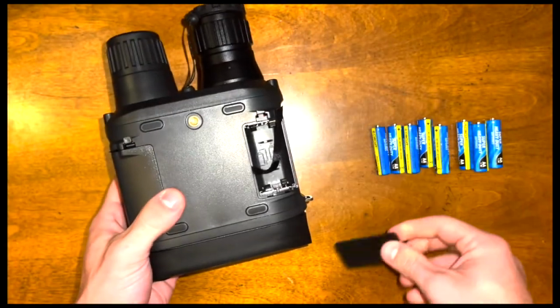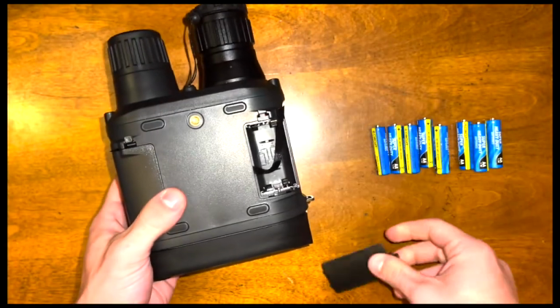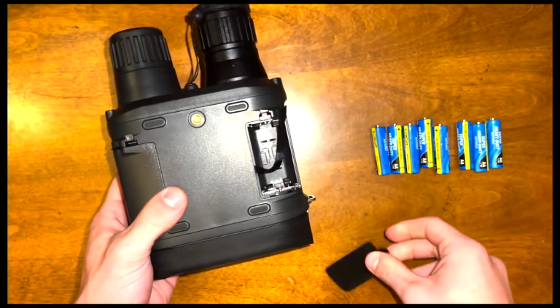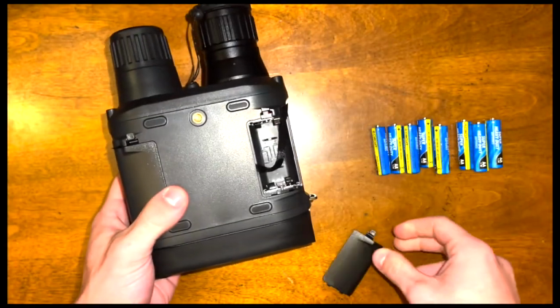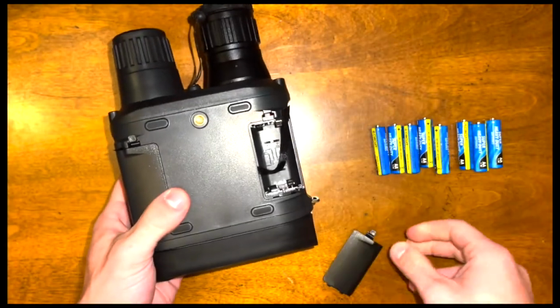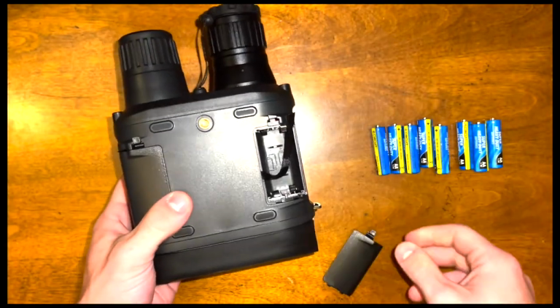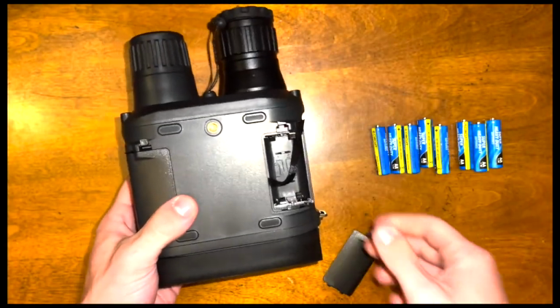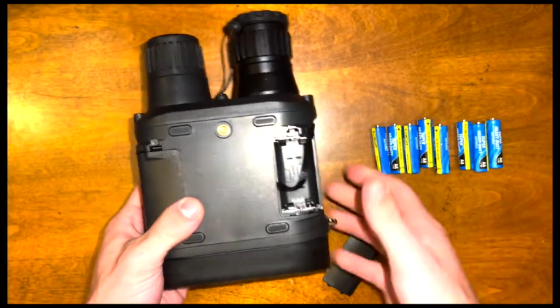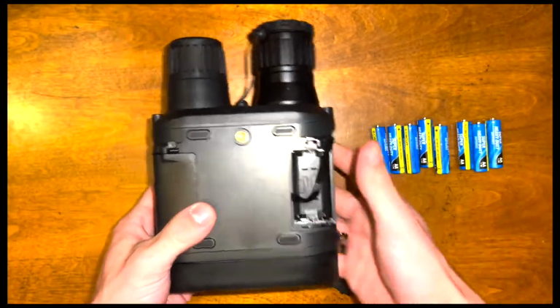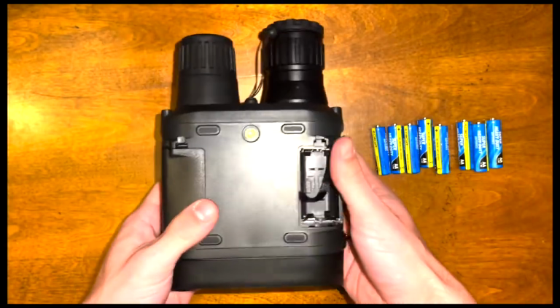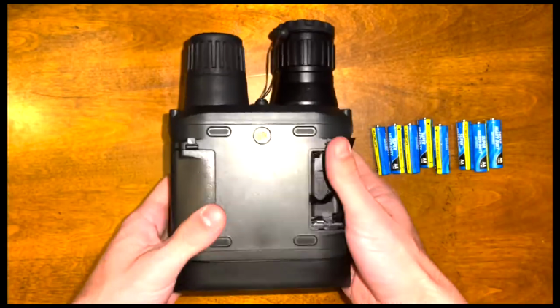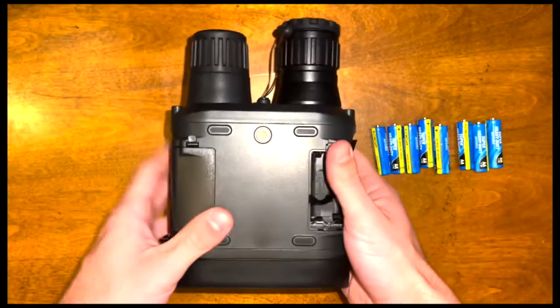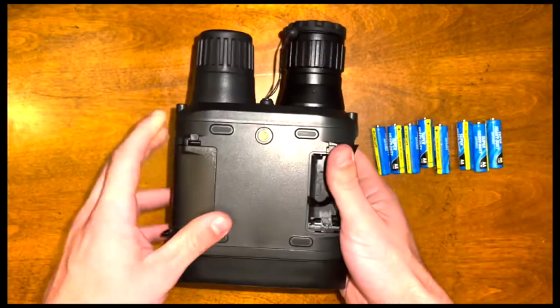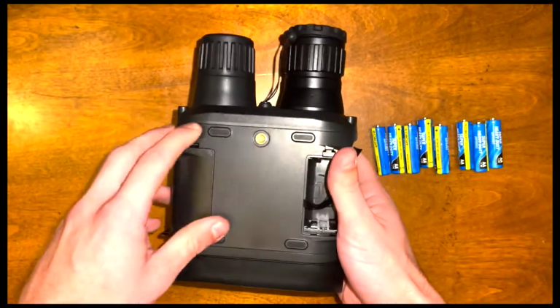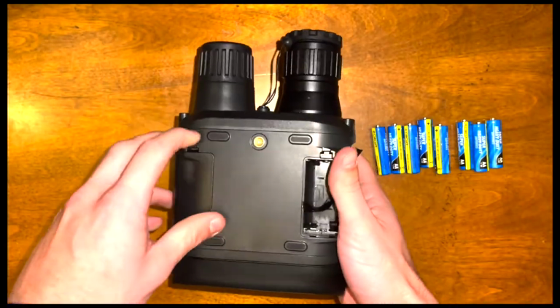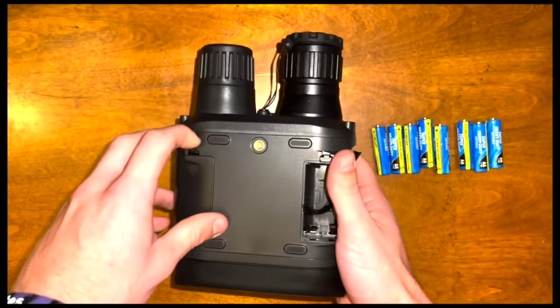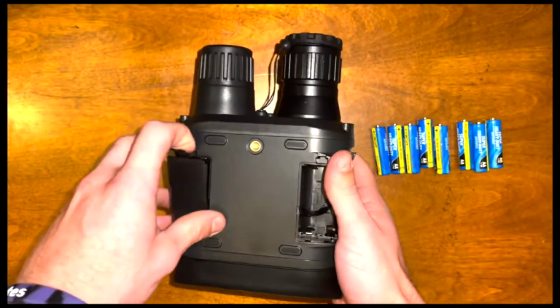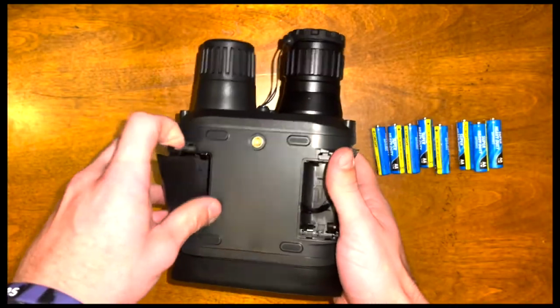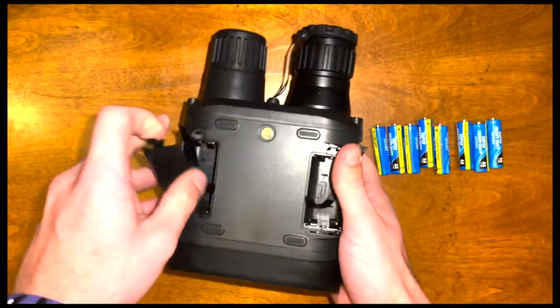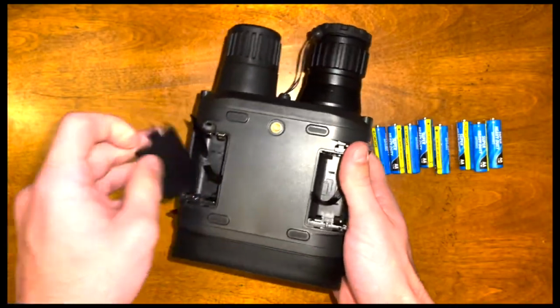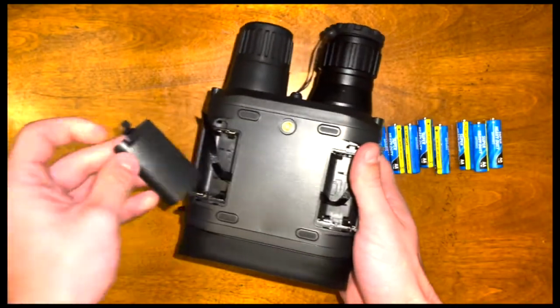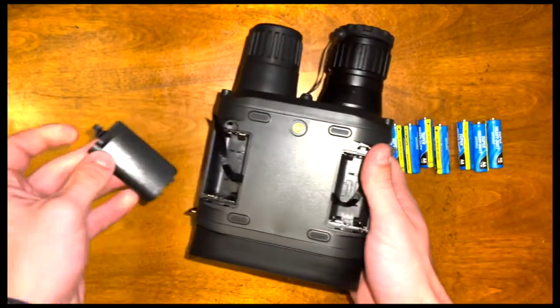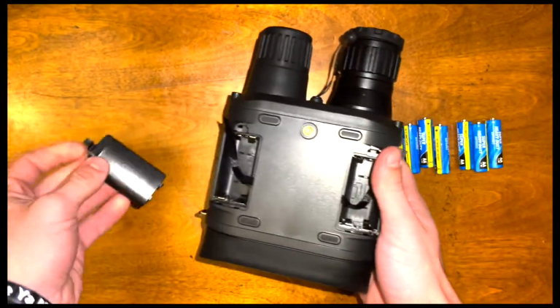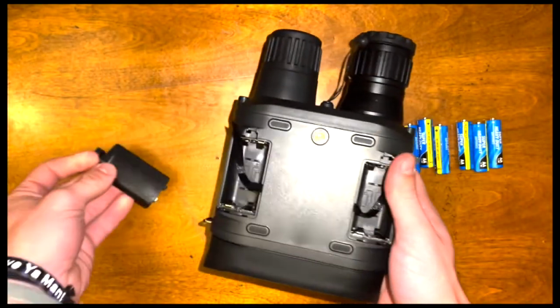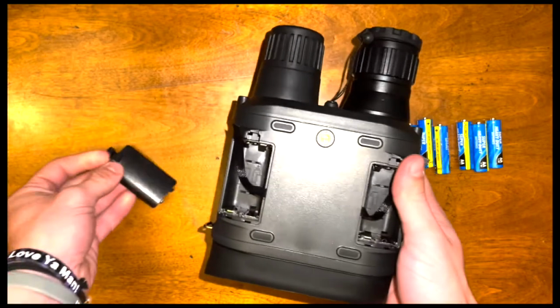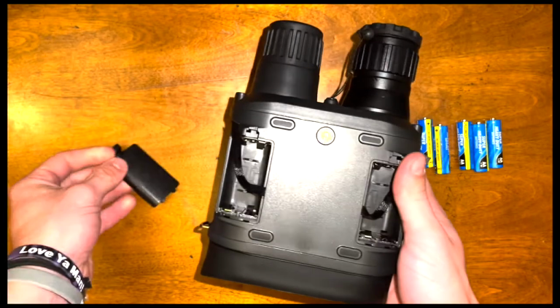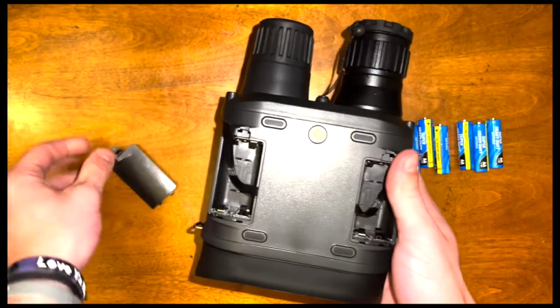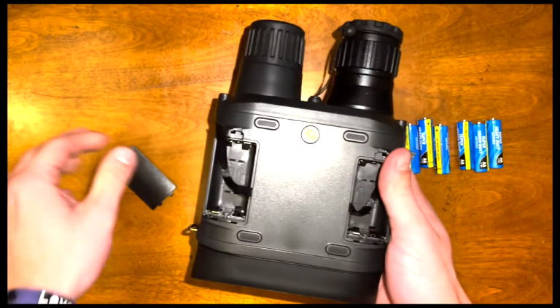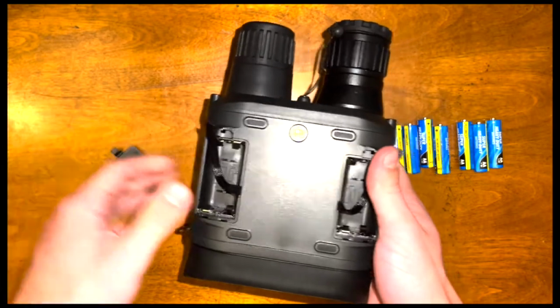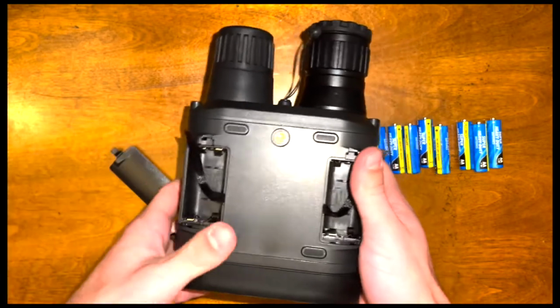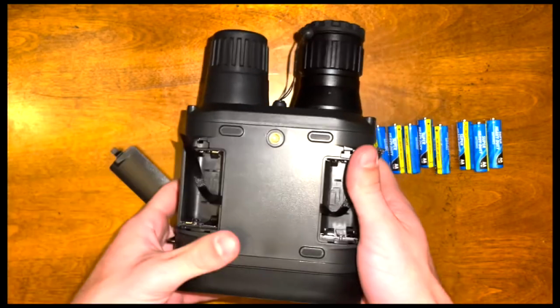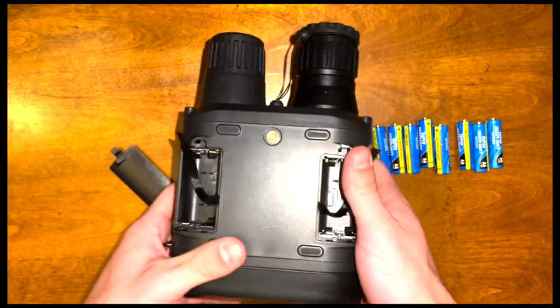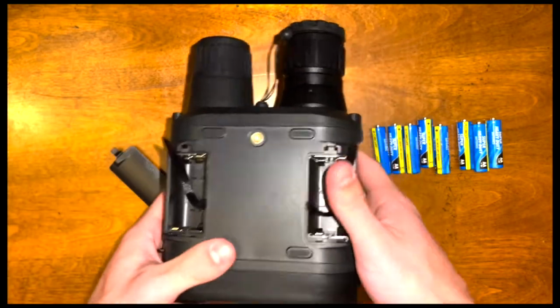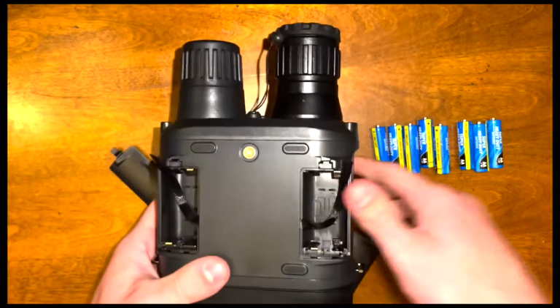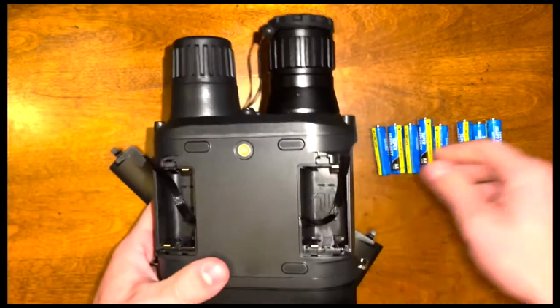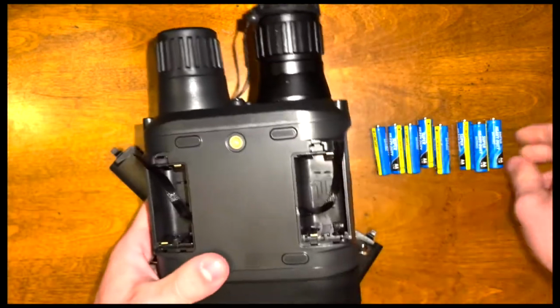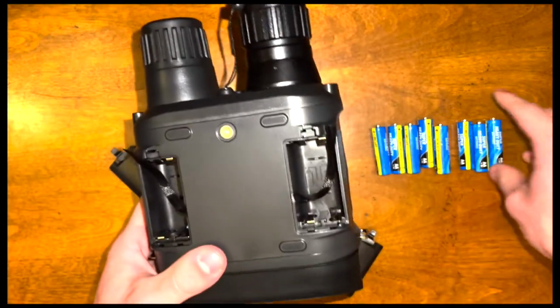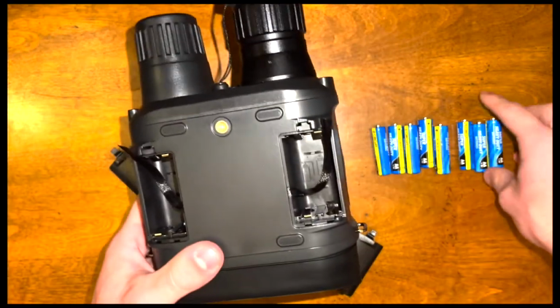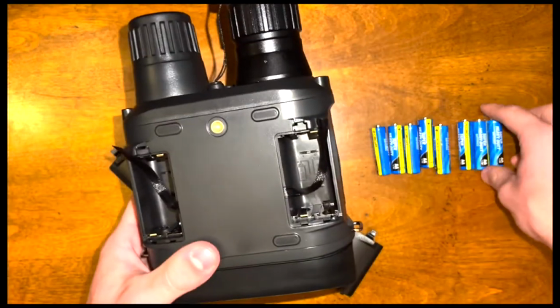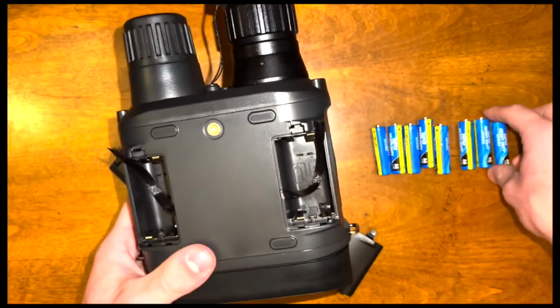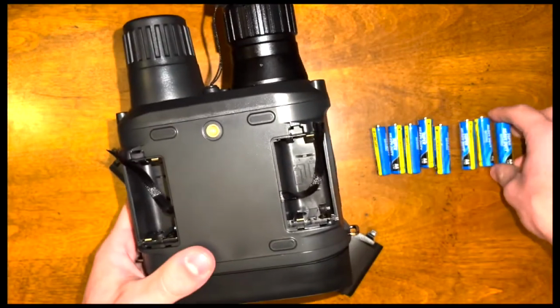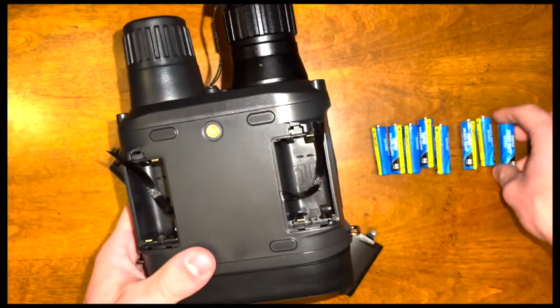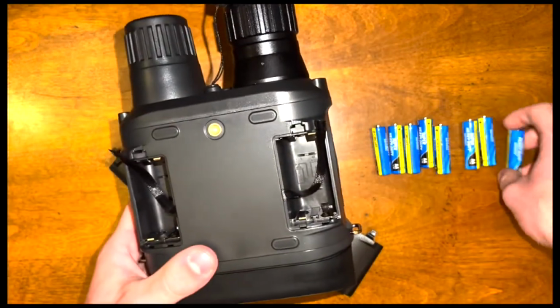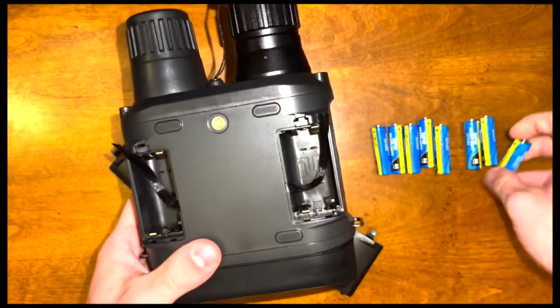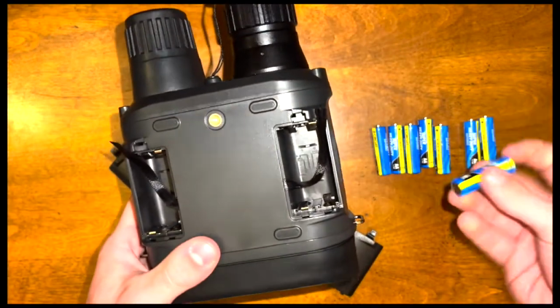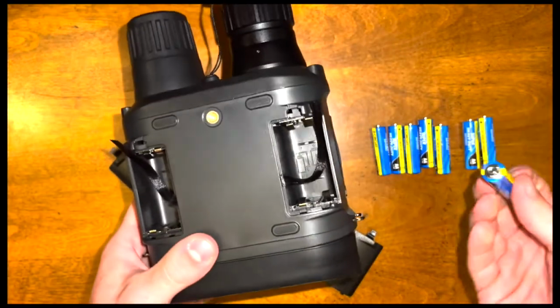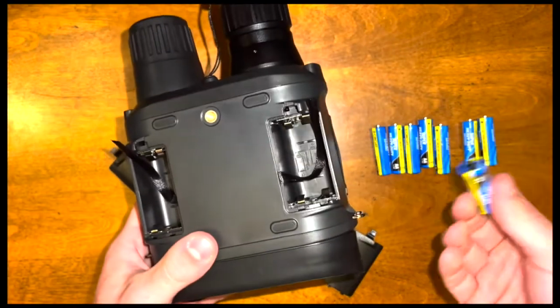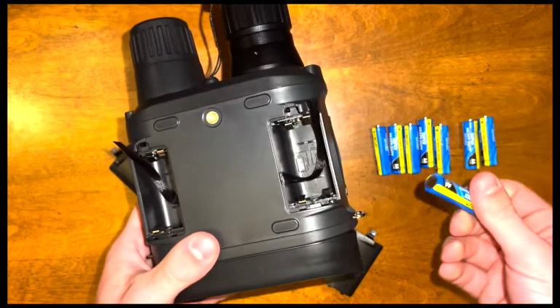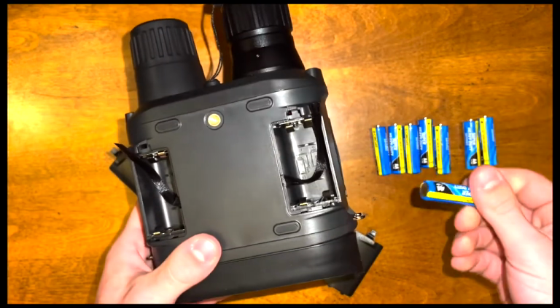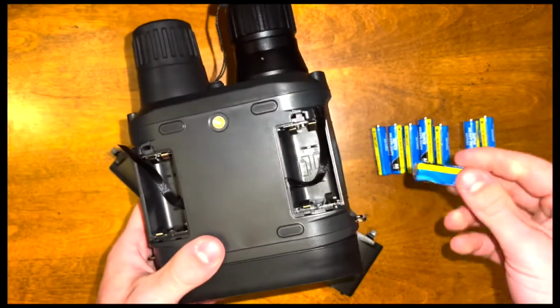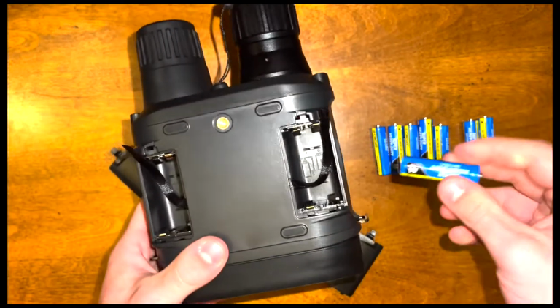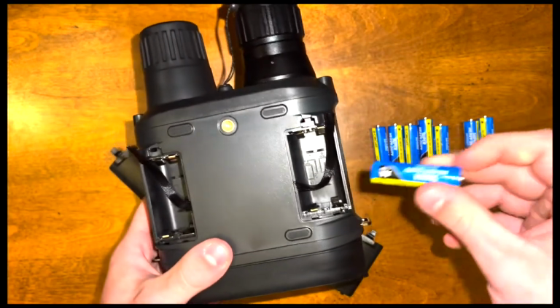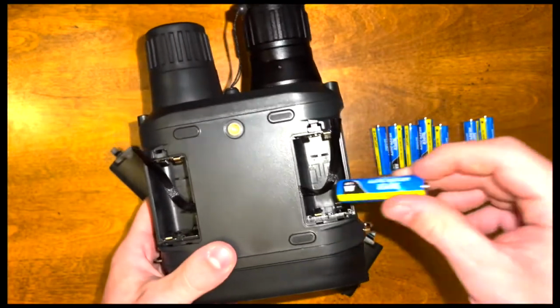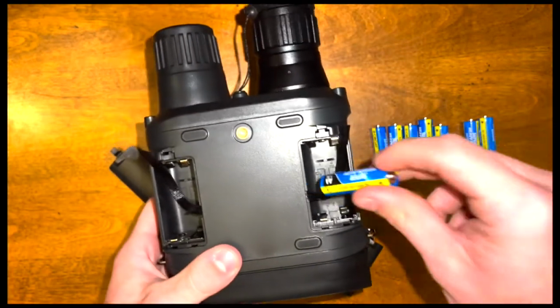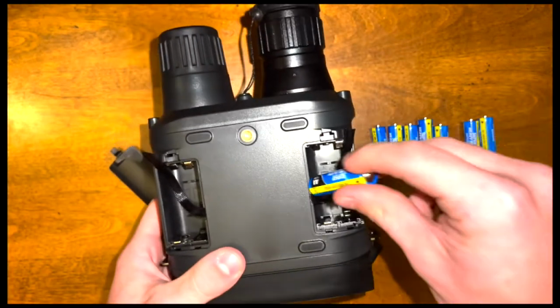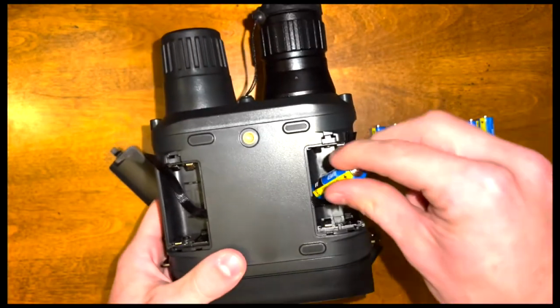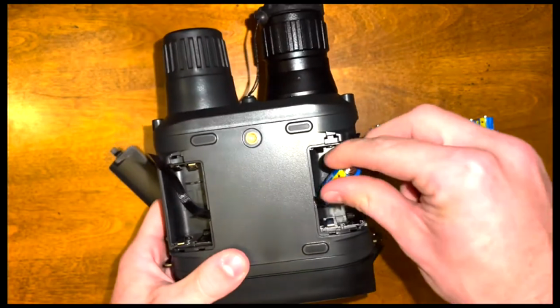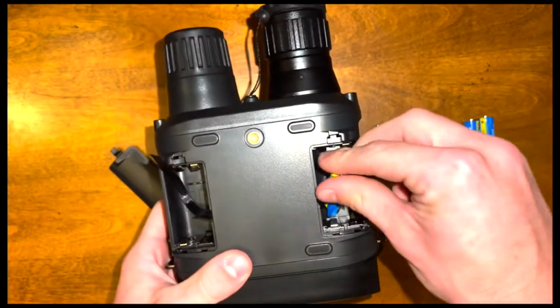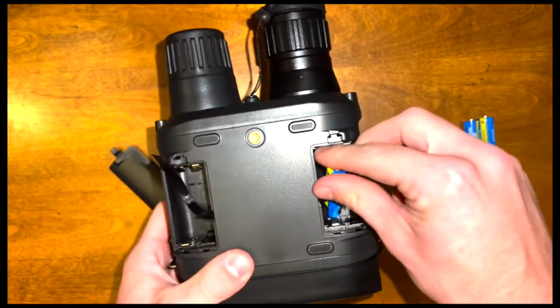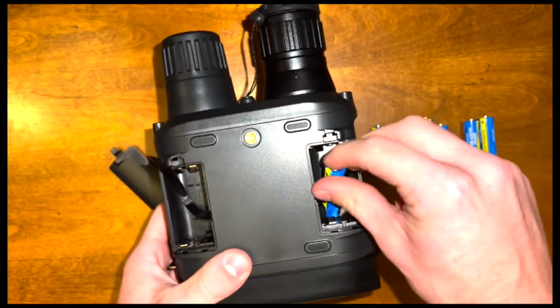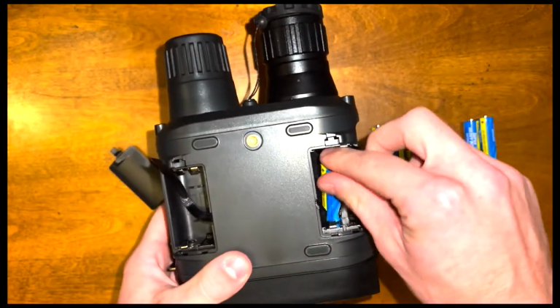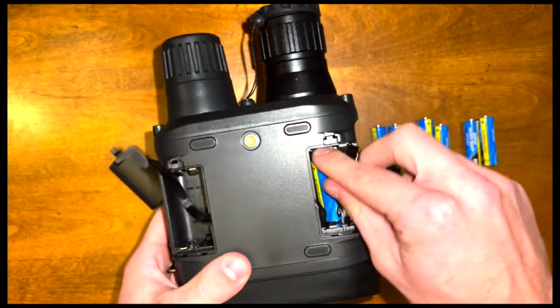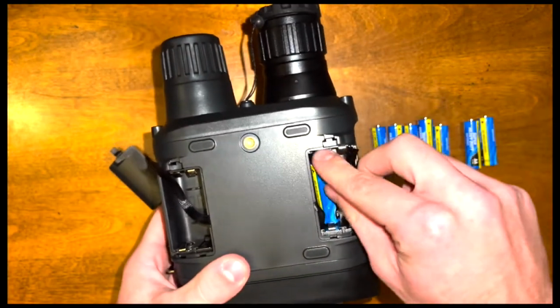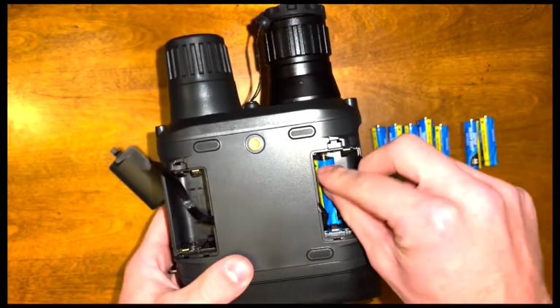This is where you insert four AA batteries. It's not that hard — just kind of place them in like so.